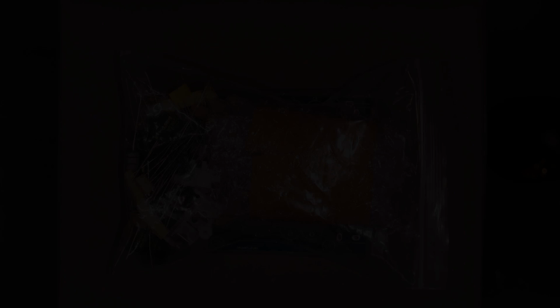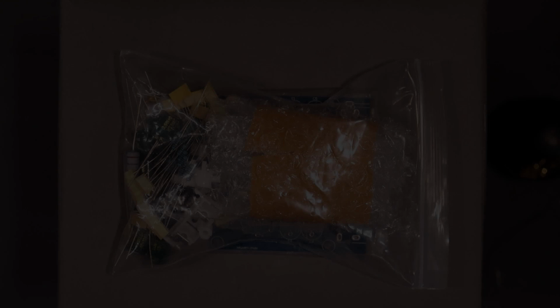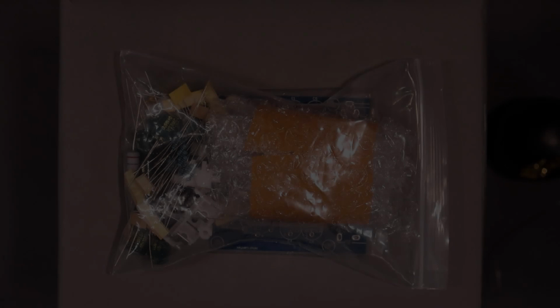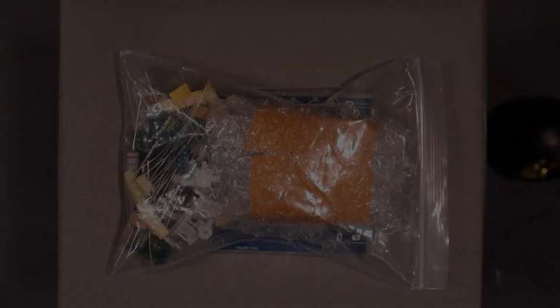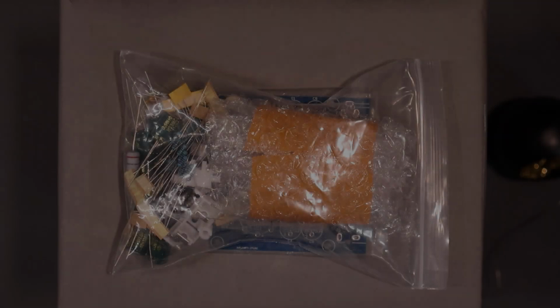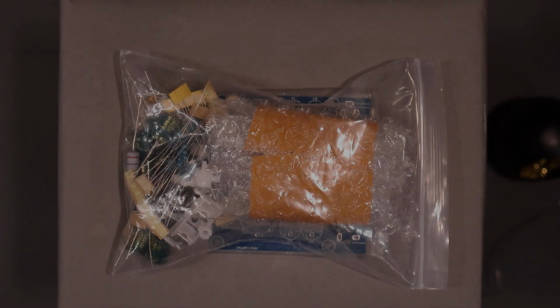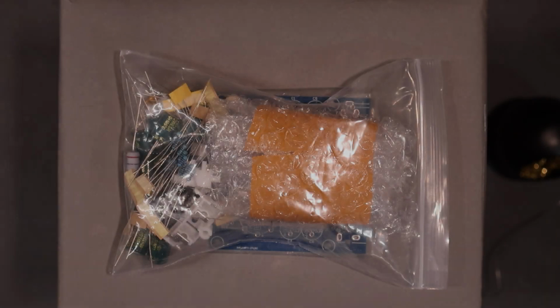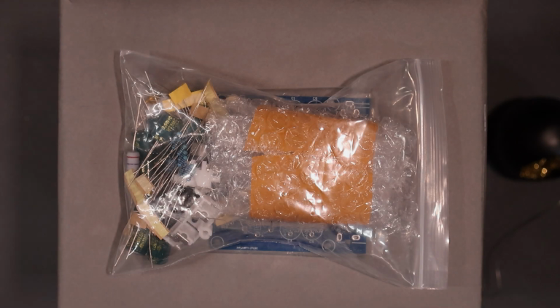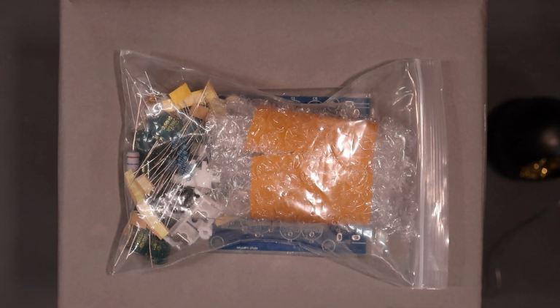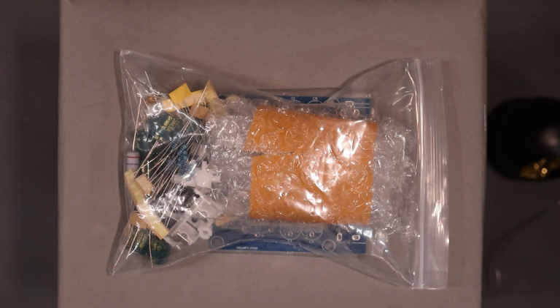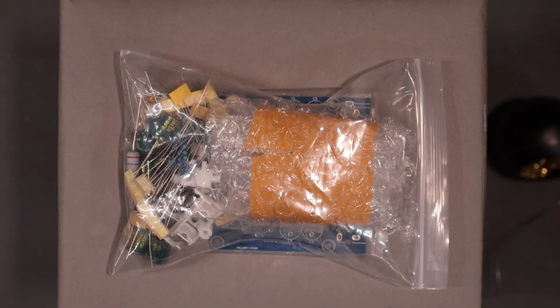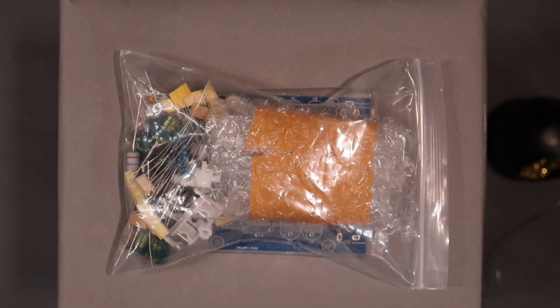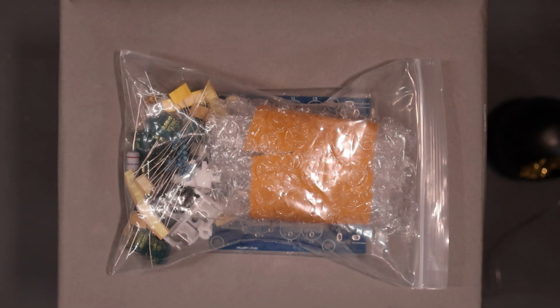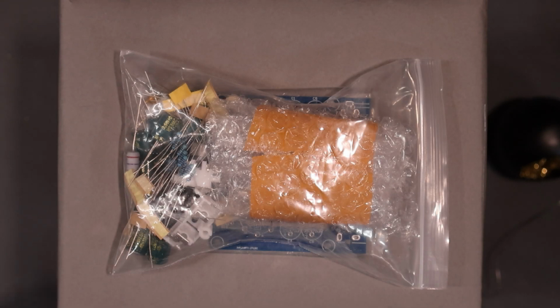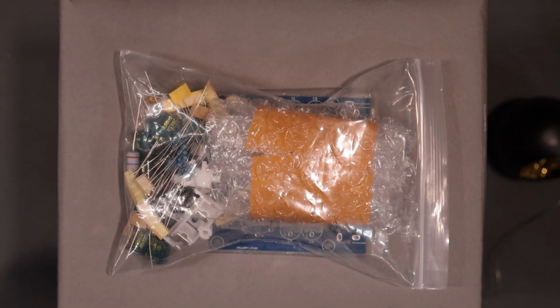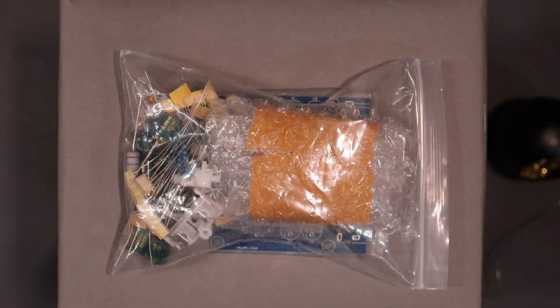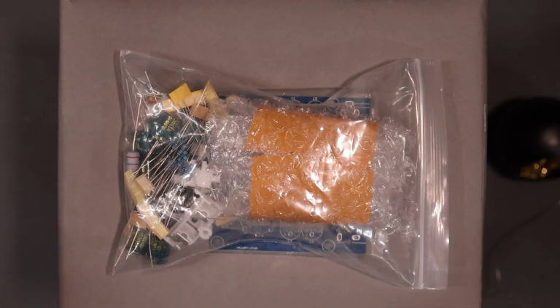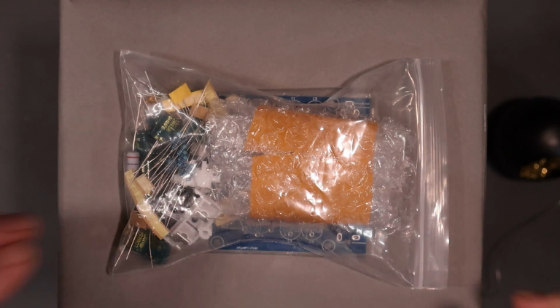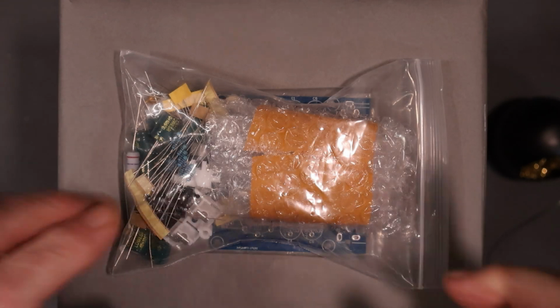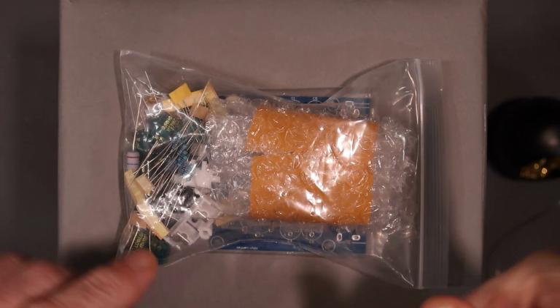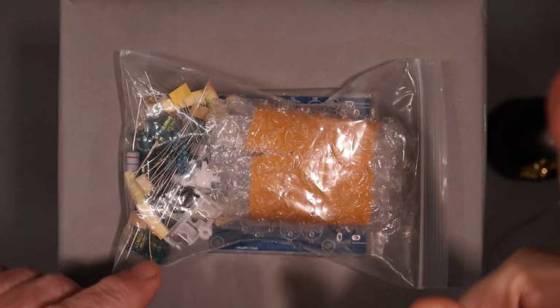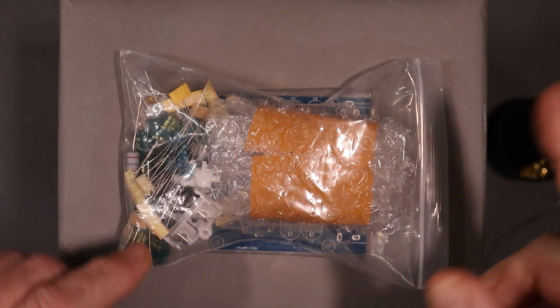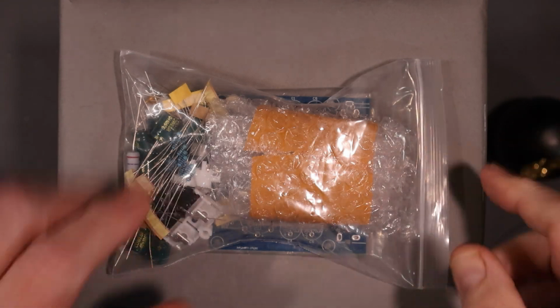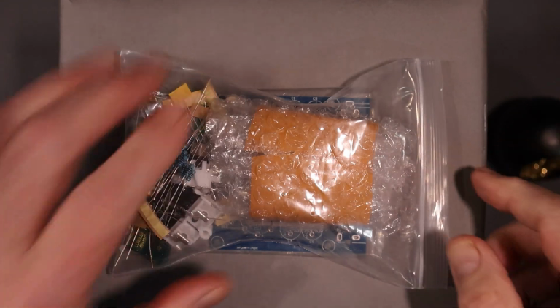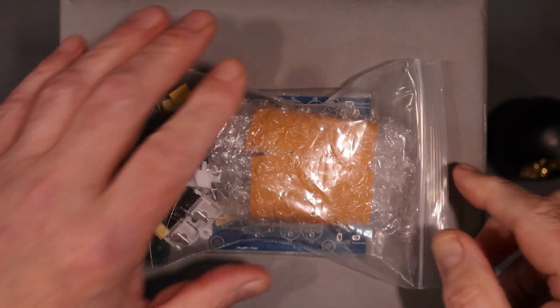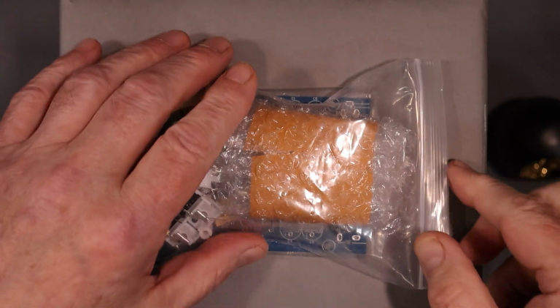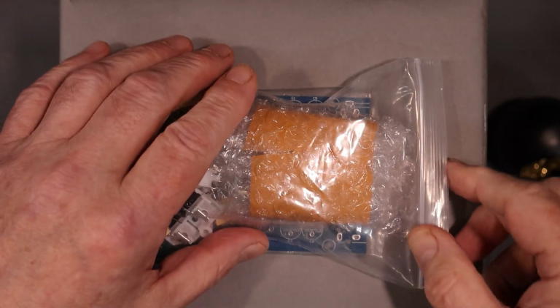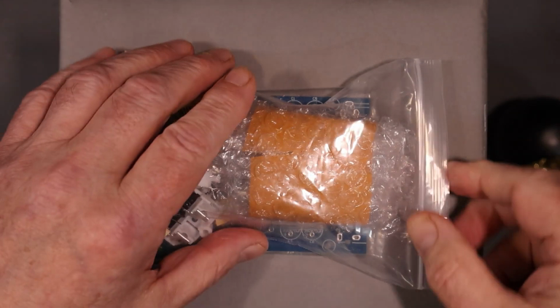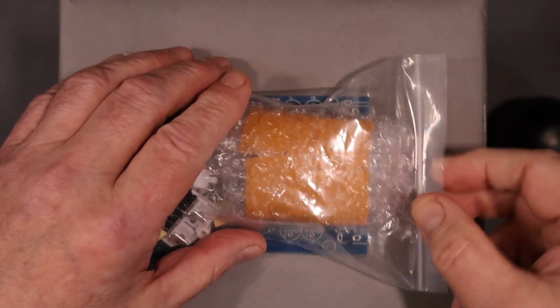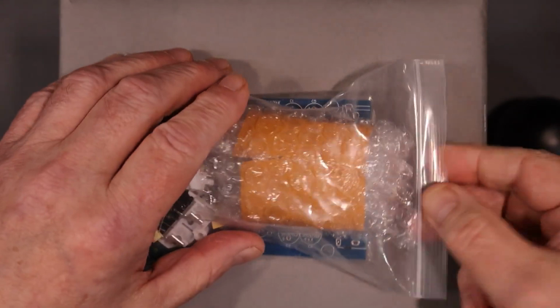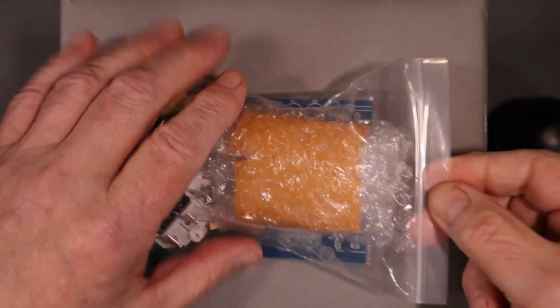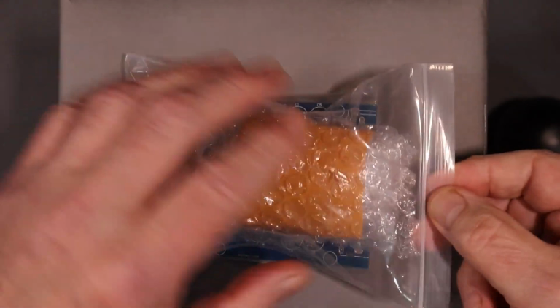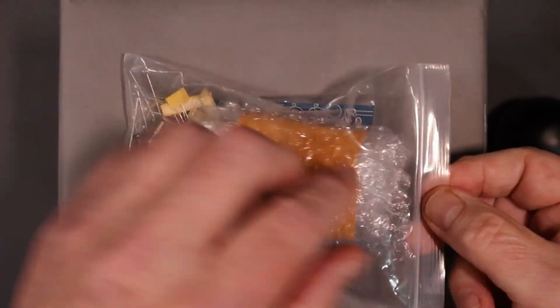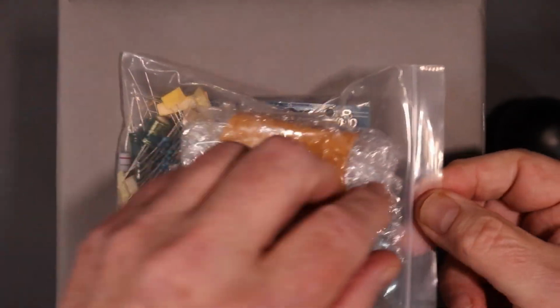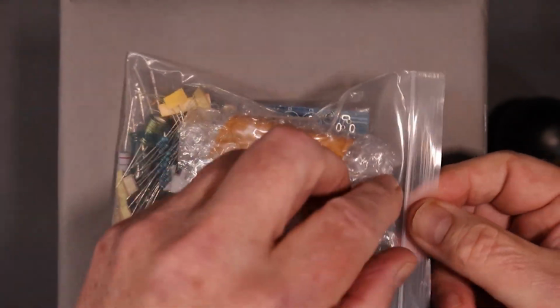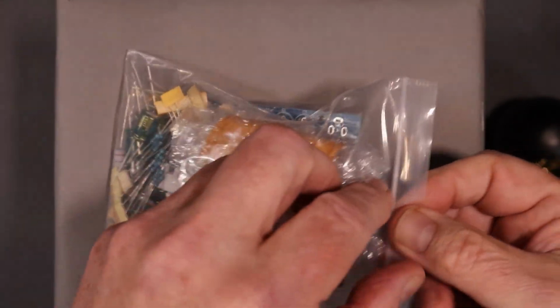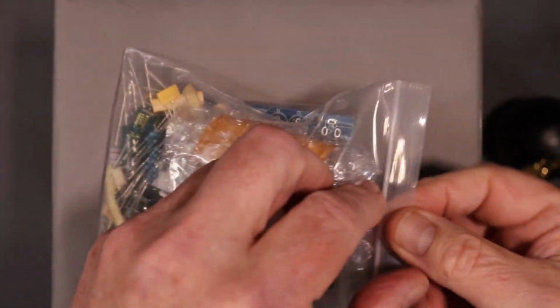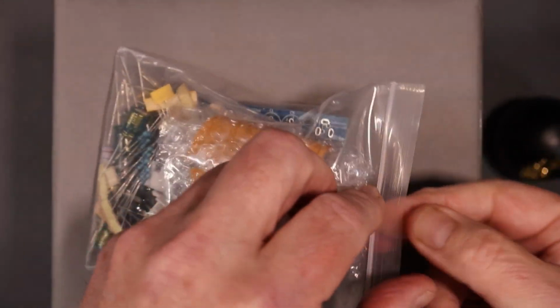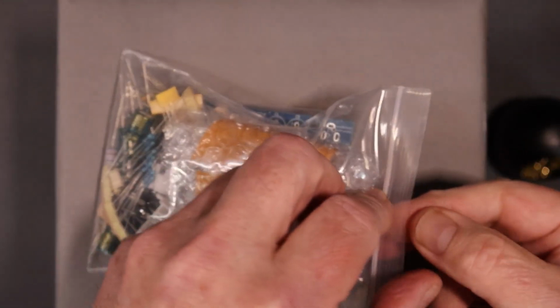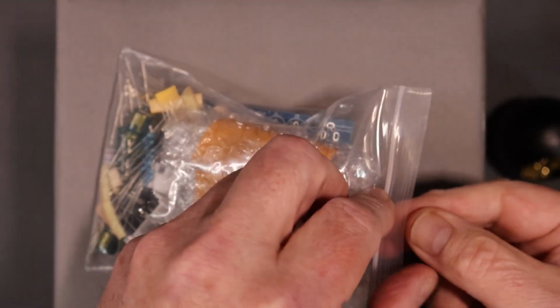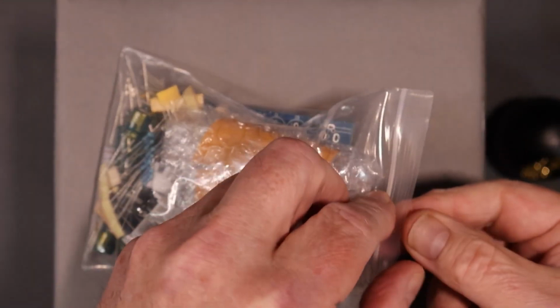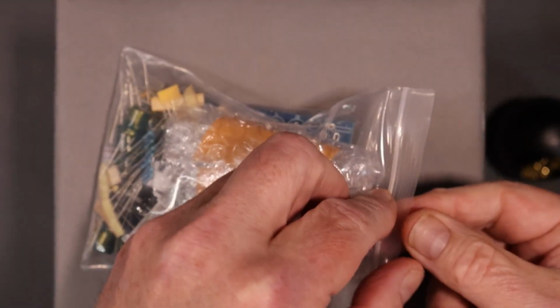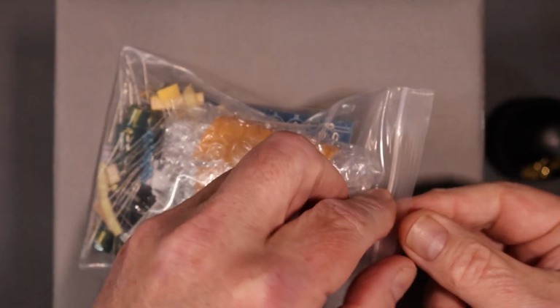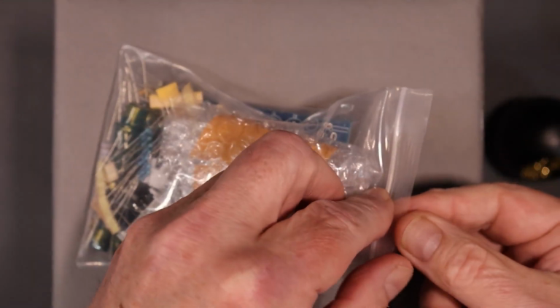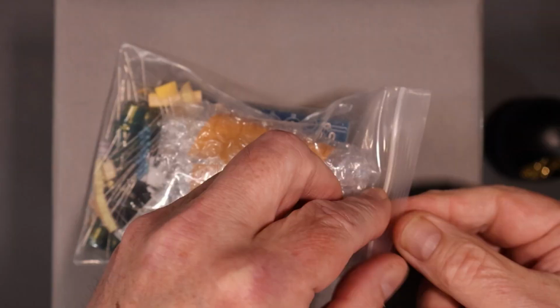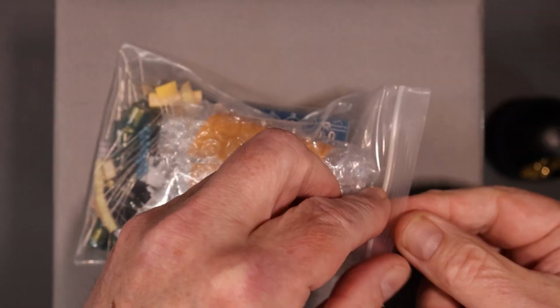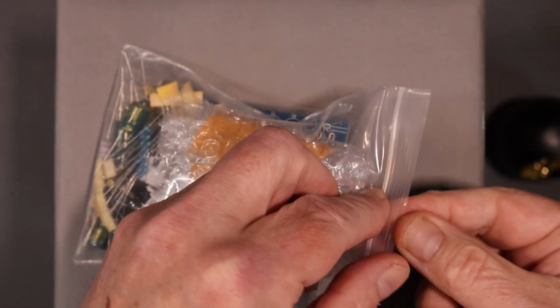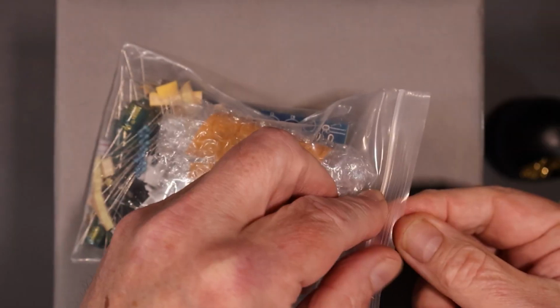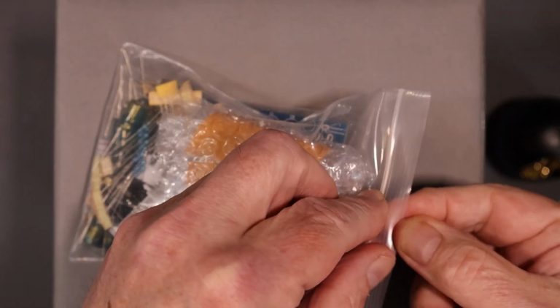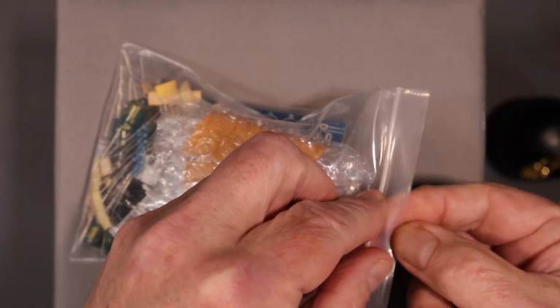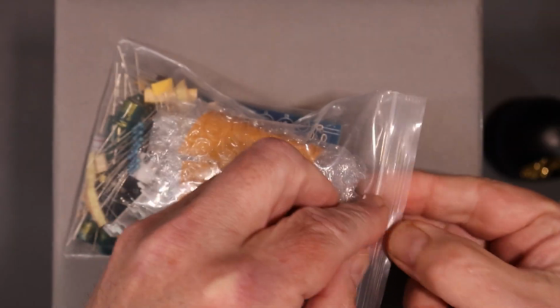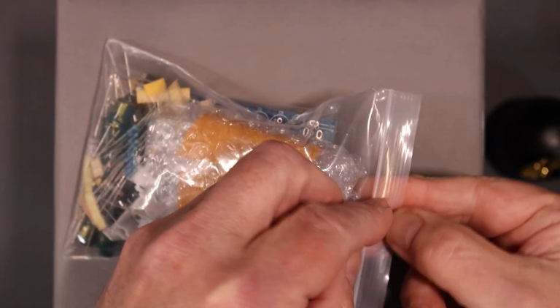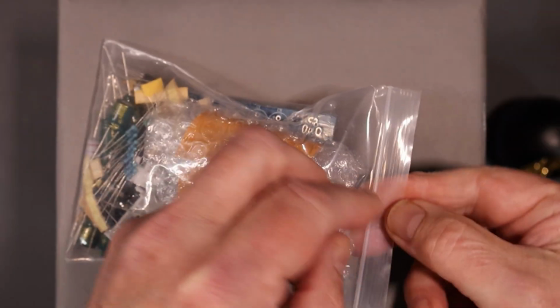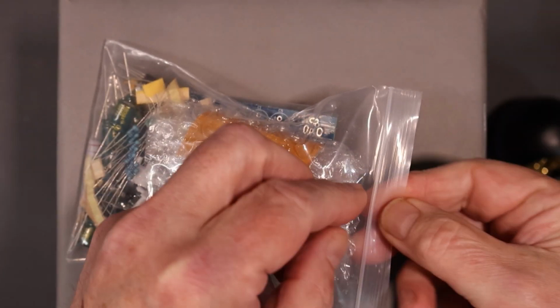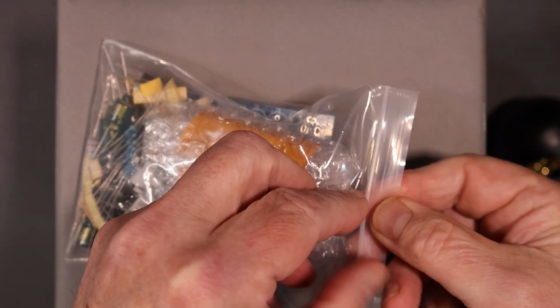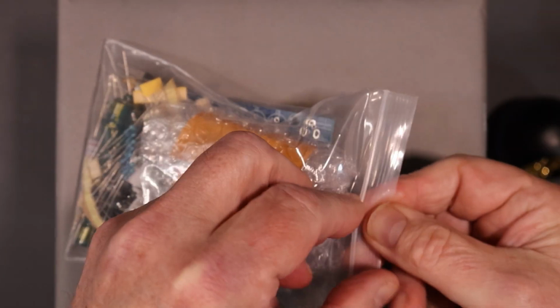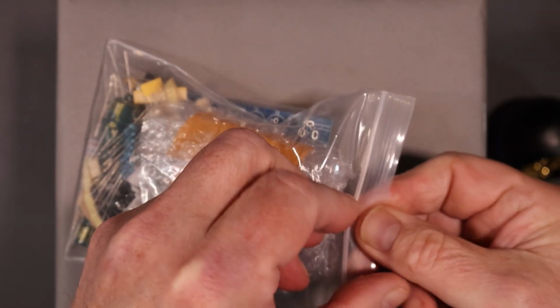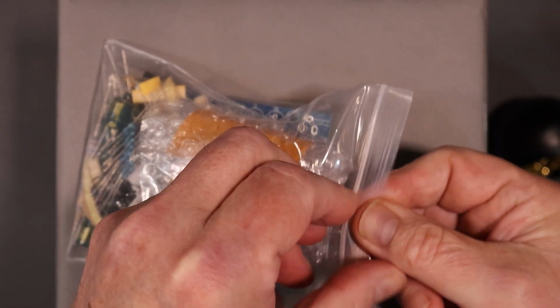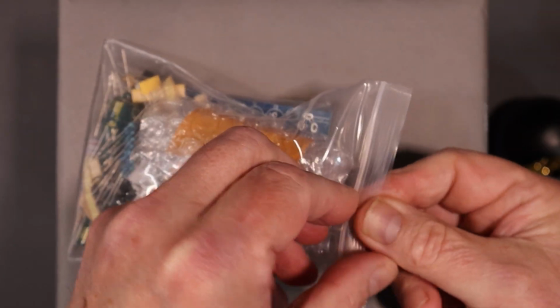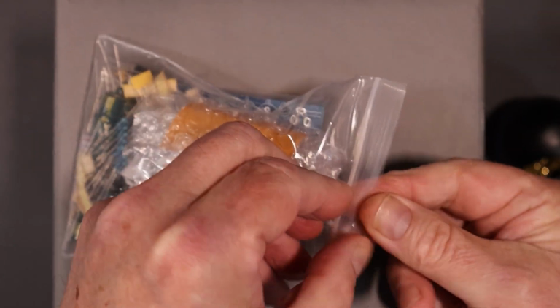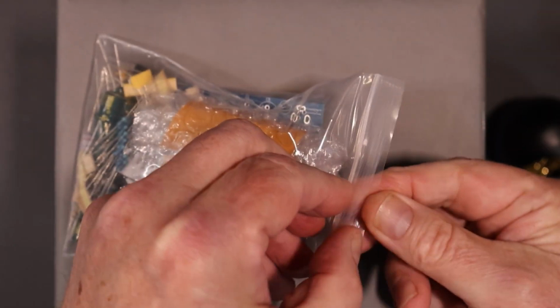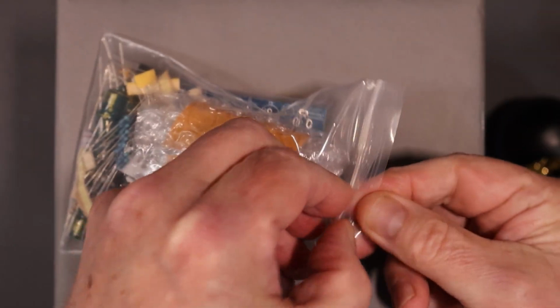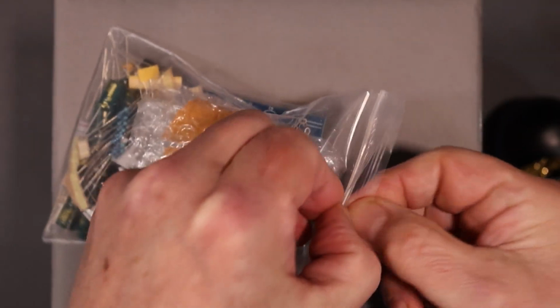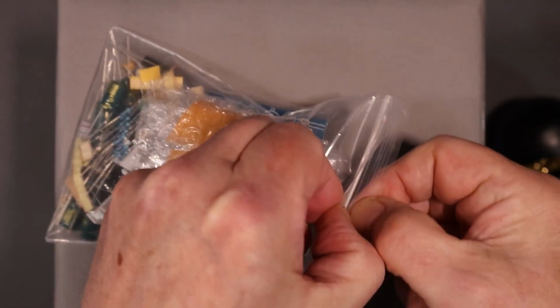Welcome back to the lab, folks. It's been a while, but I've been busy. What I want to do today is build this kit.